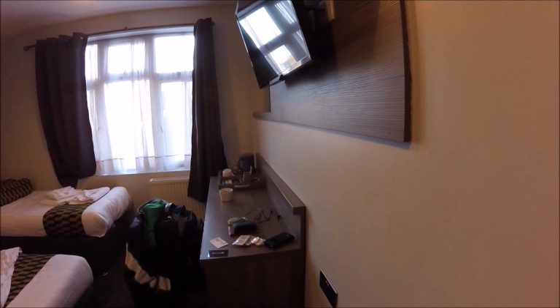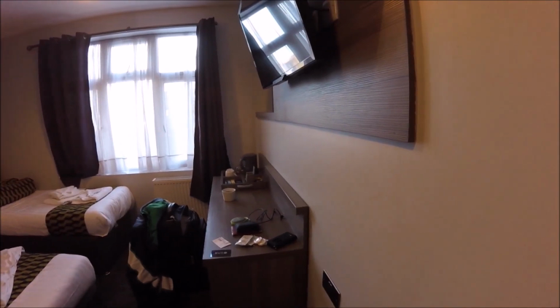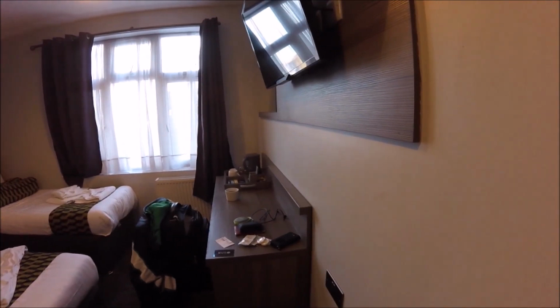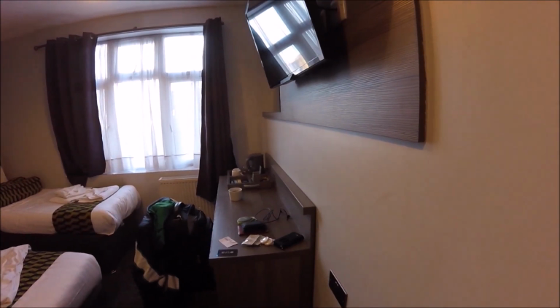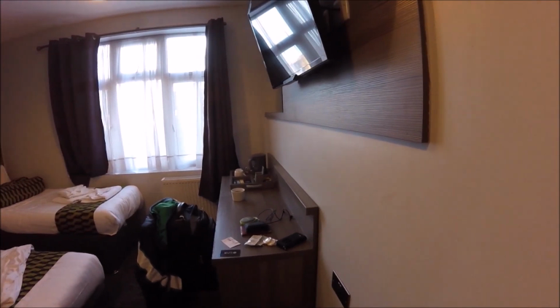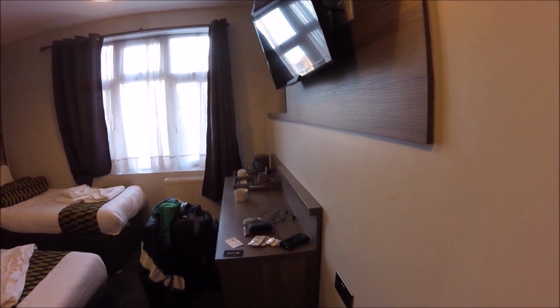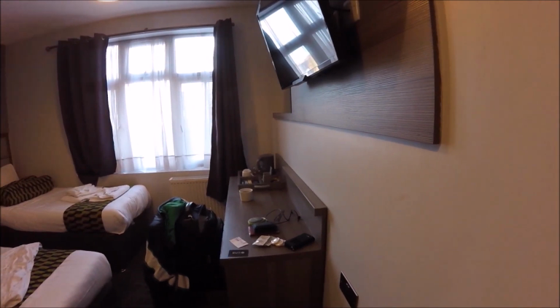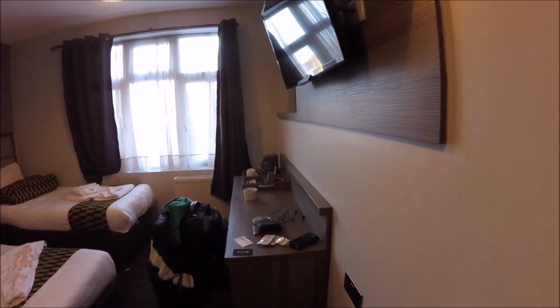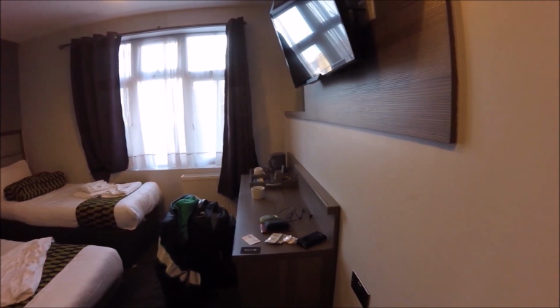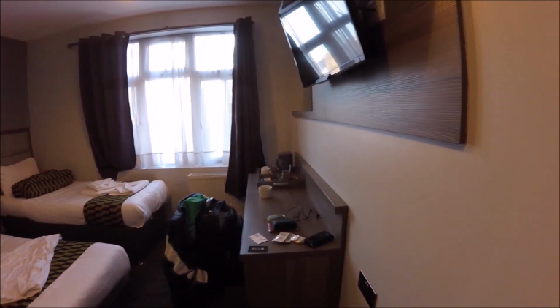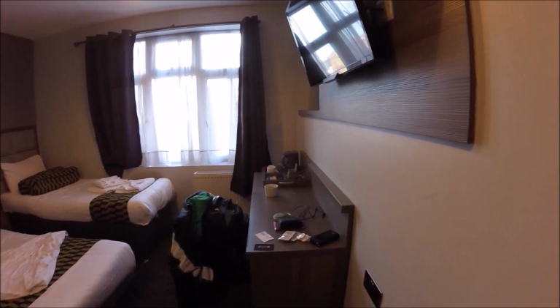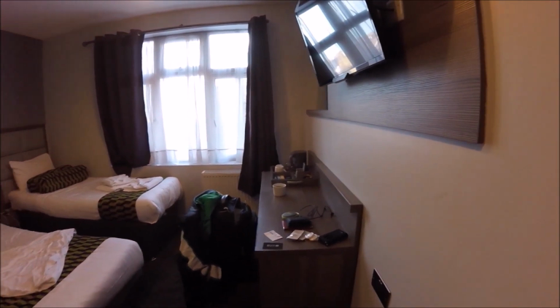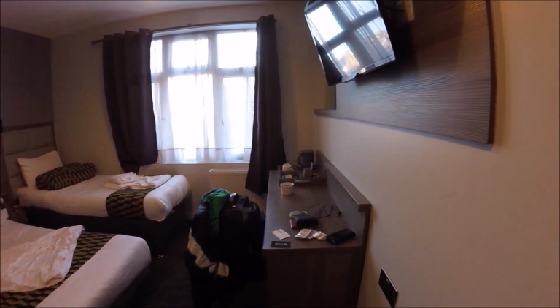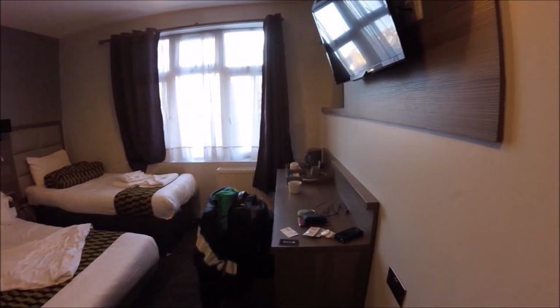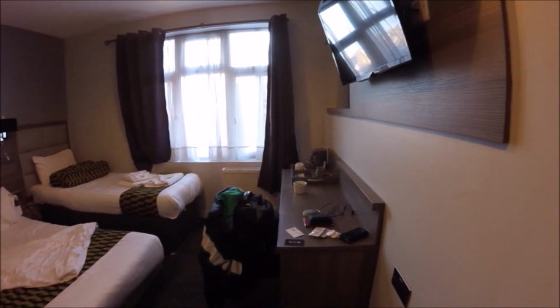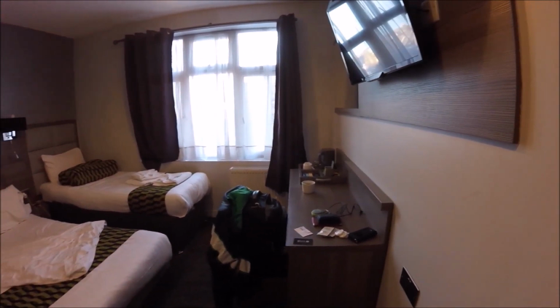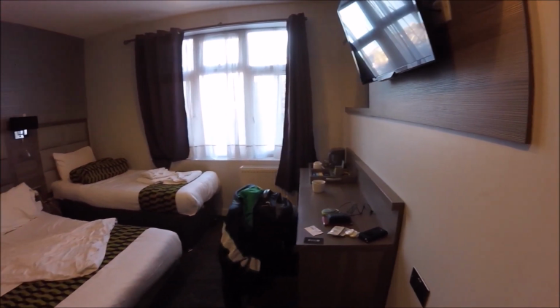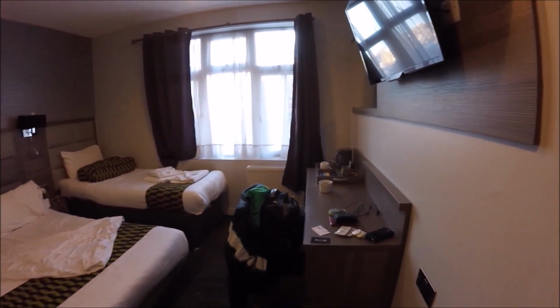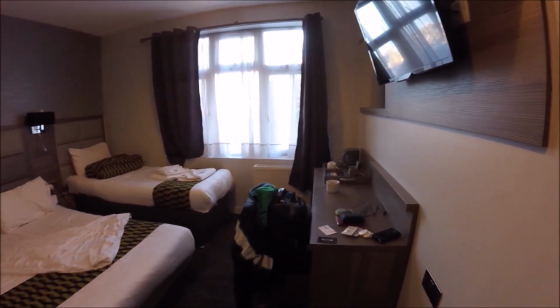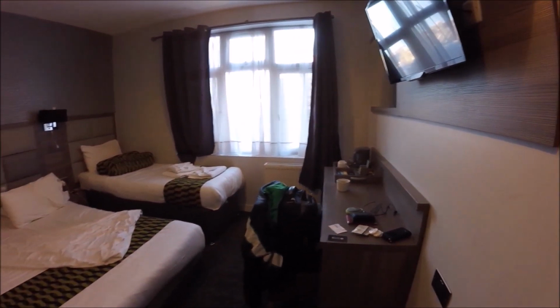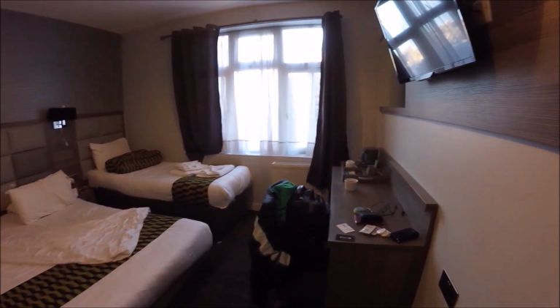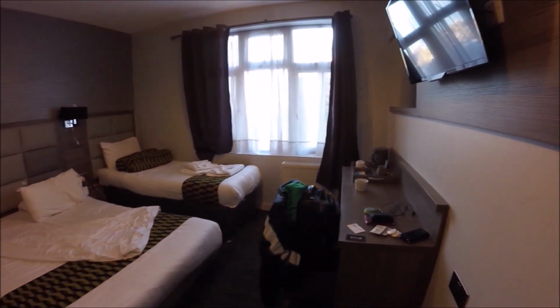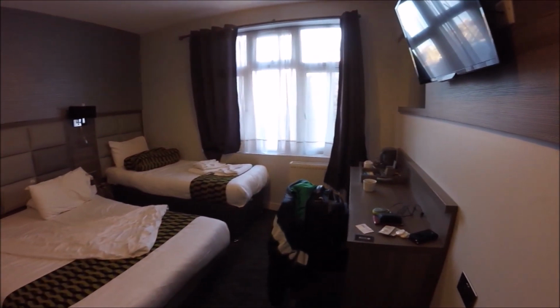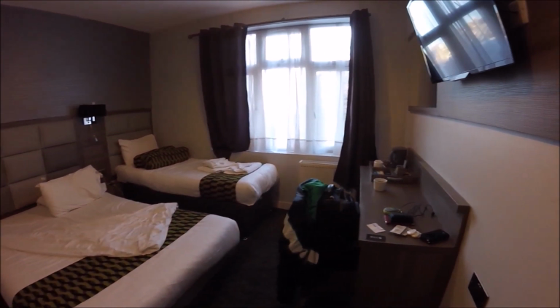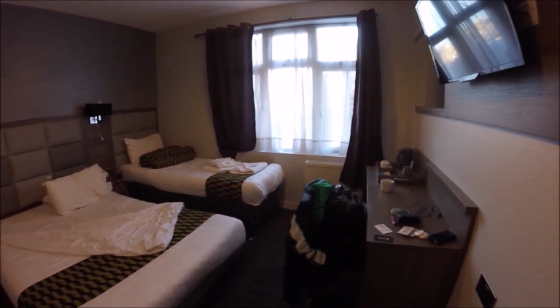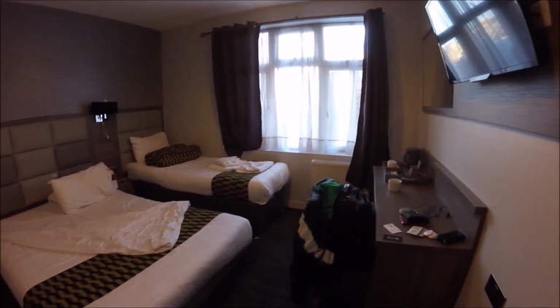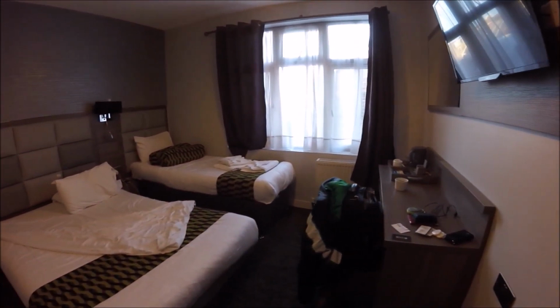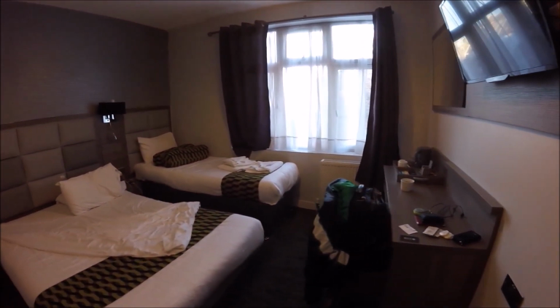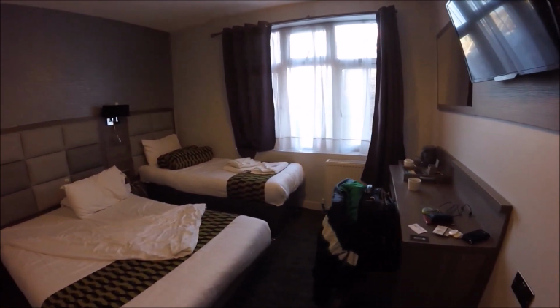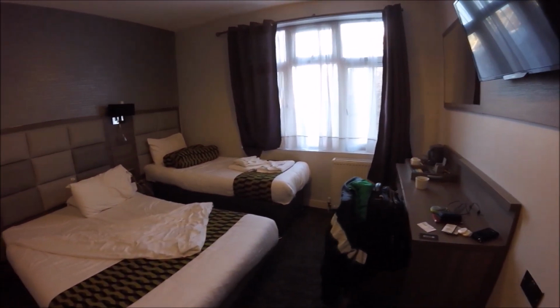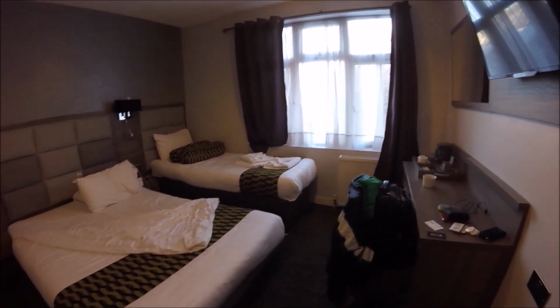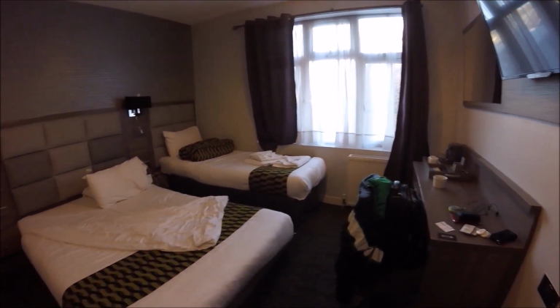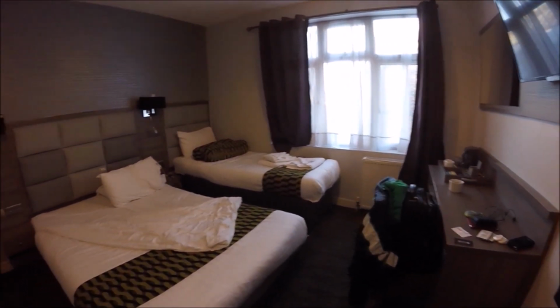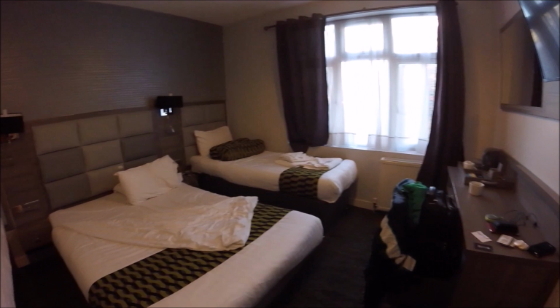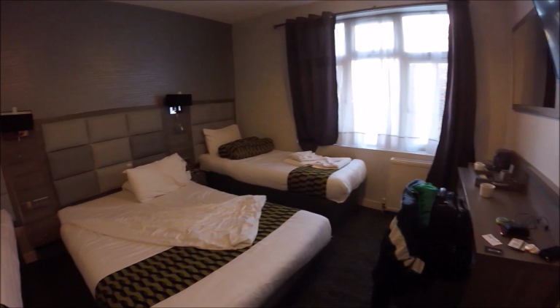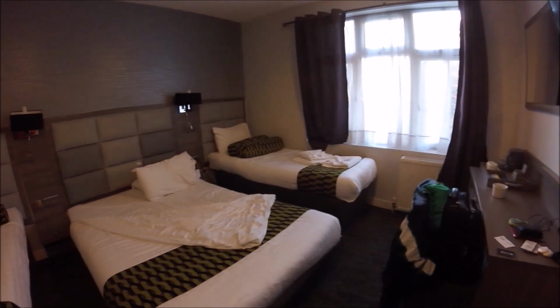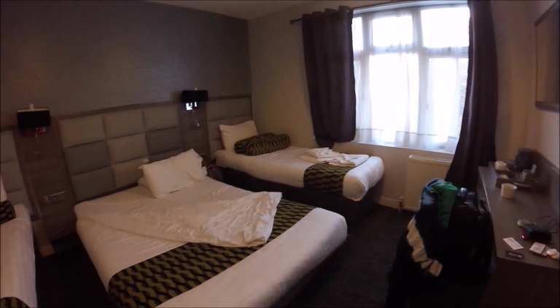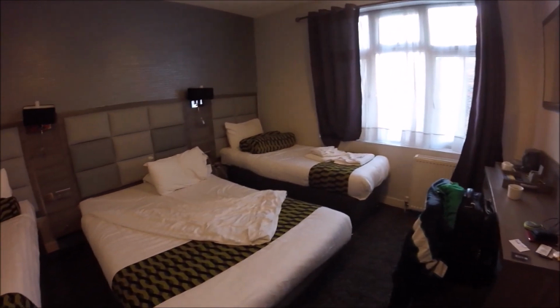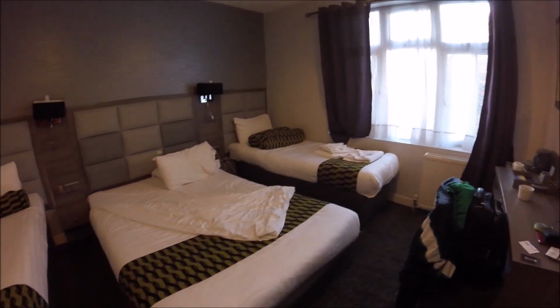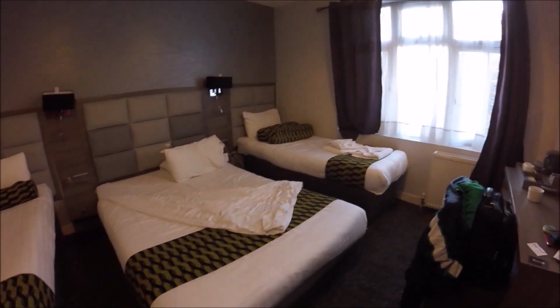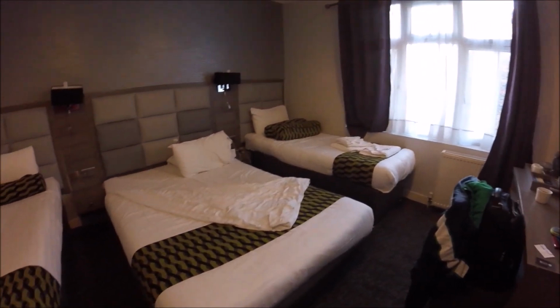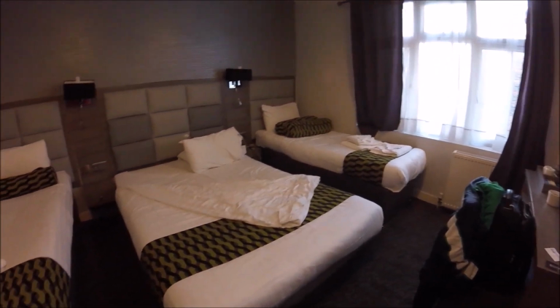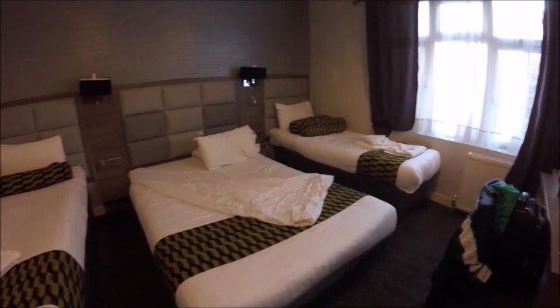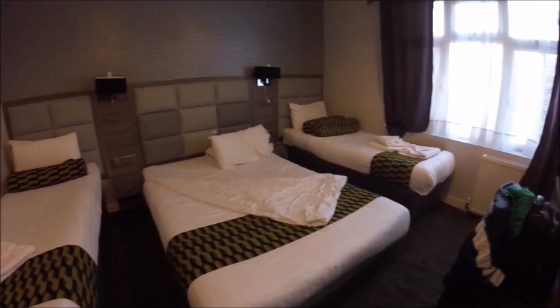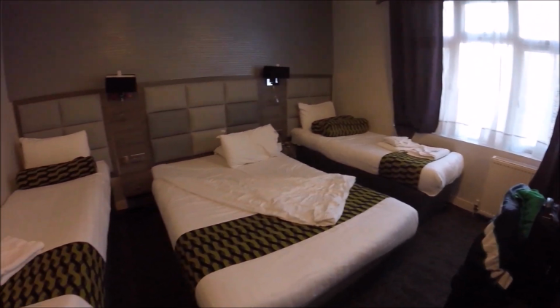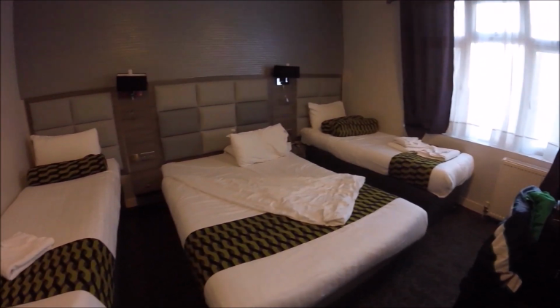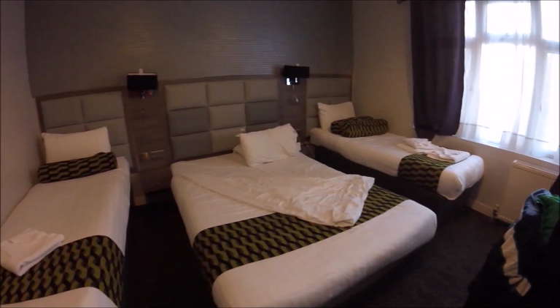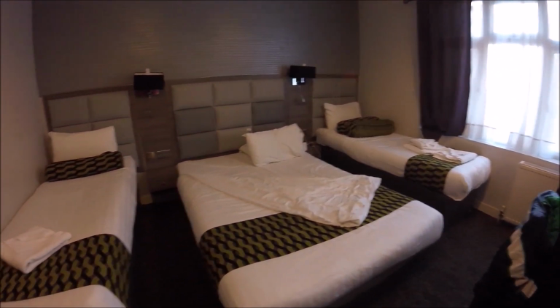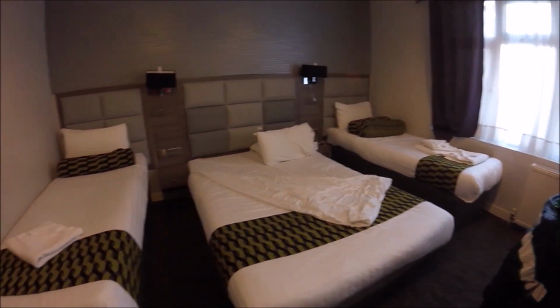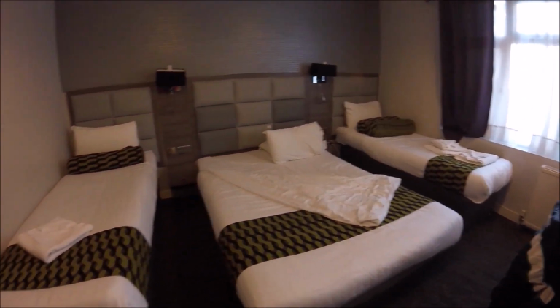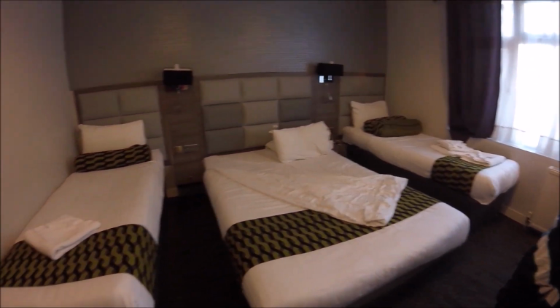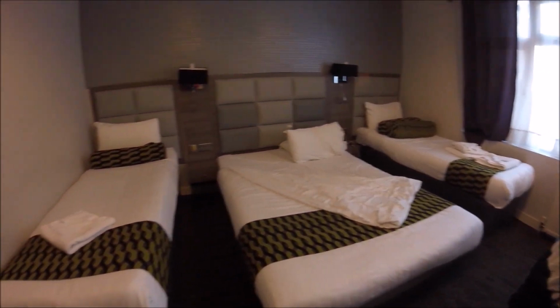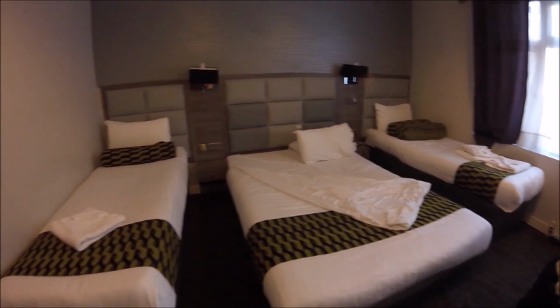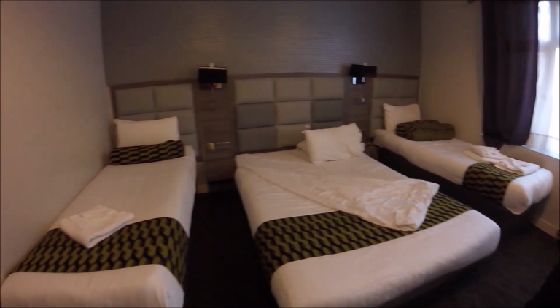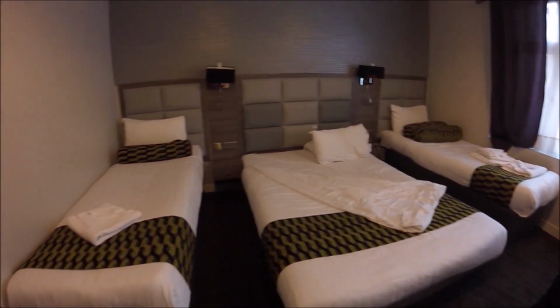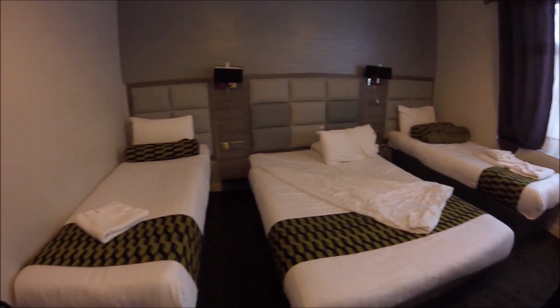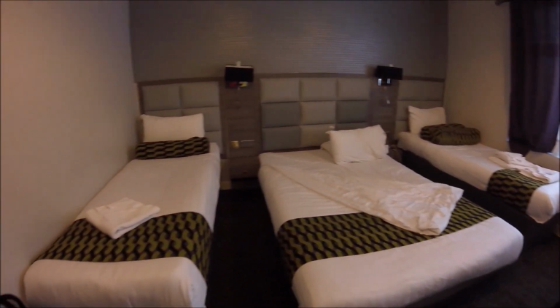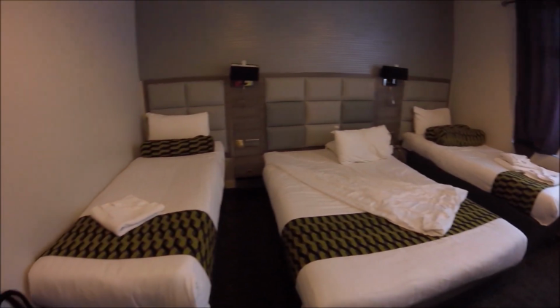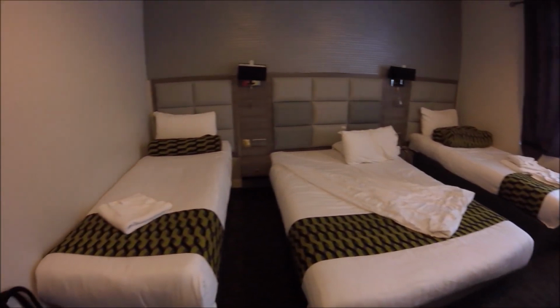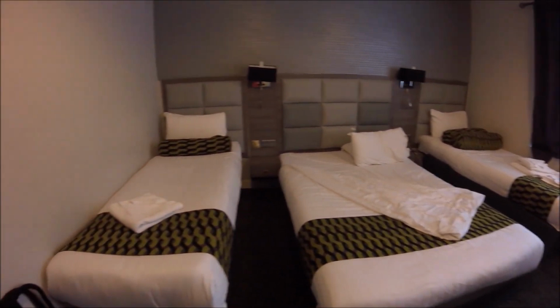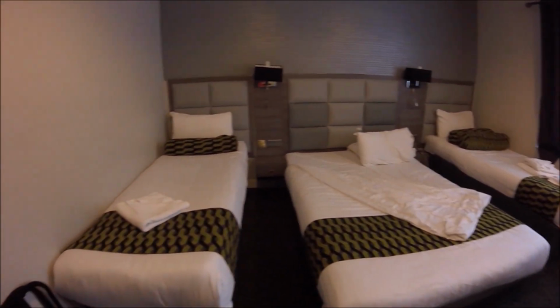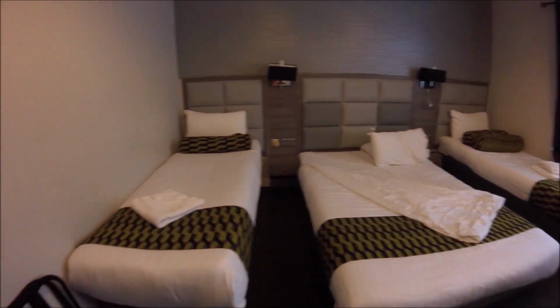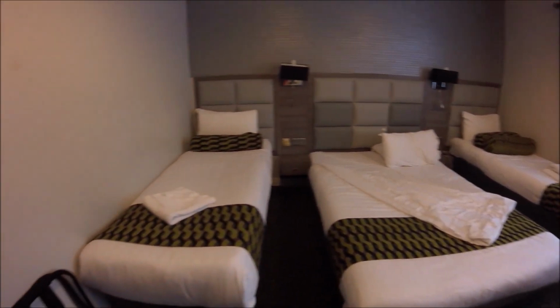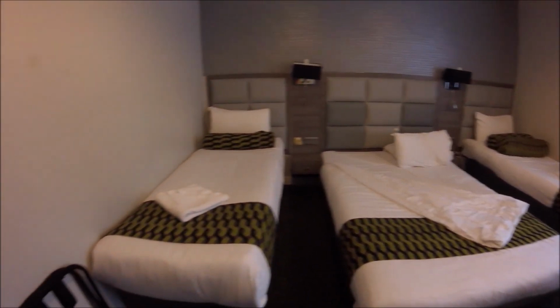My particular room — I was spoilt for choice on beds, as you can see. I had a double bed and two single beds, three beds to choose from.